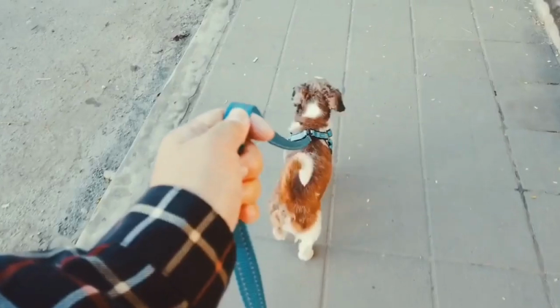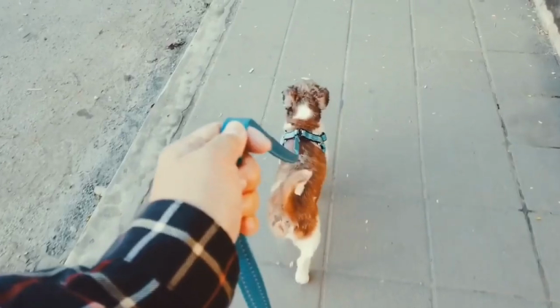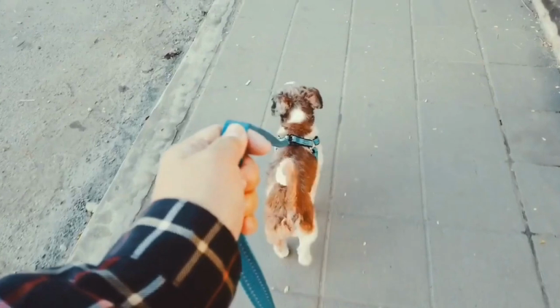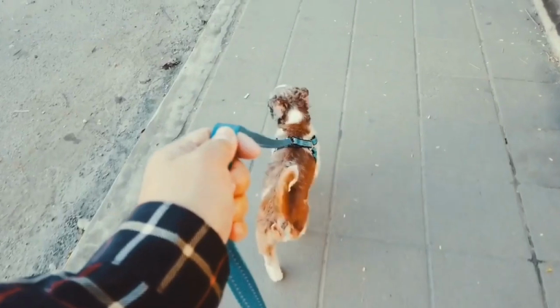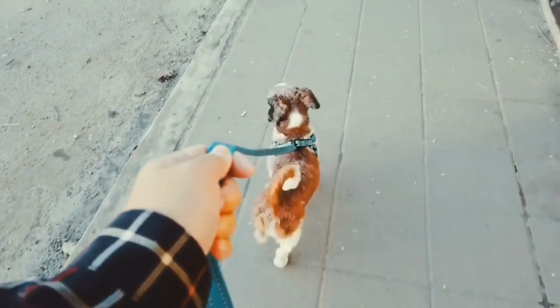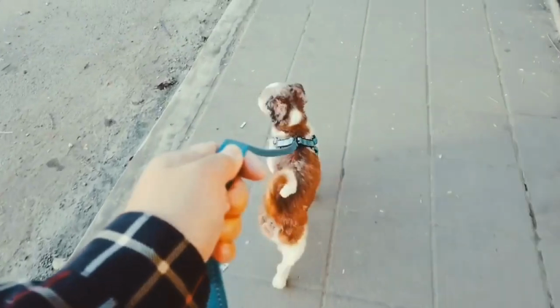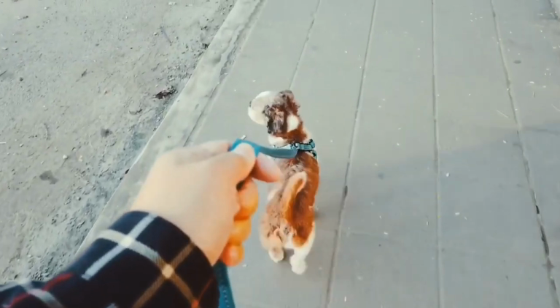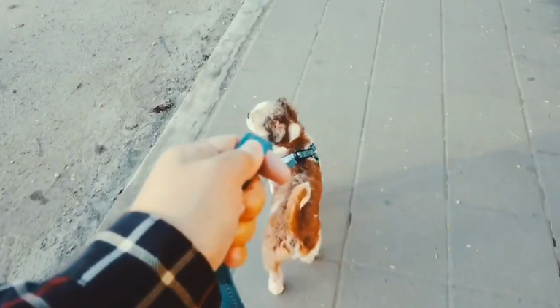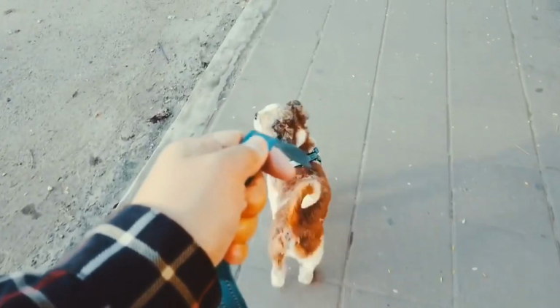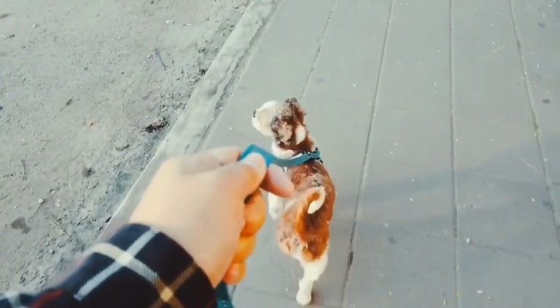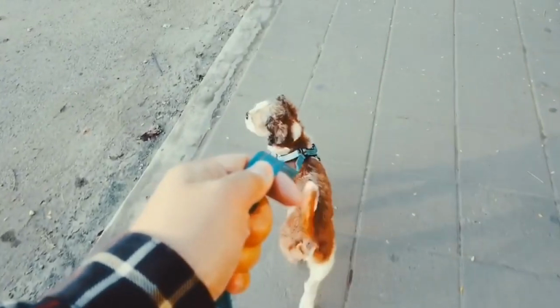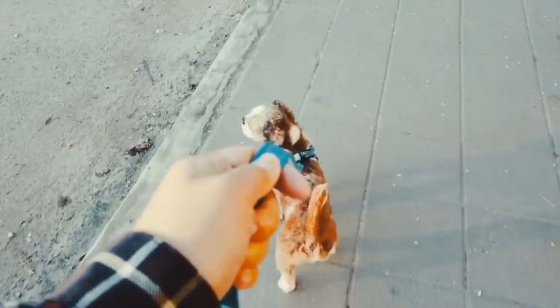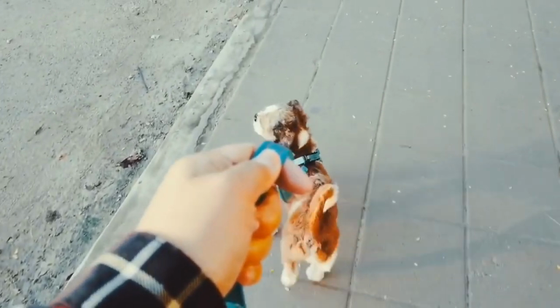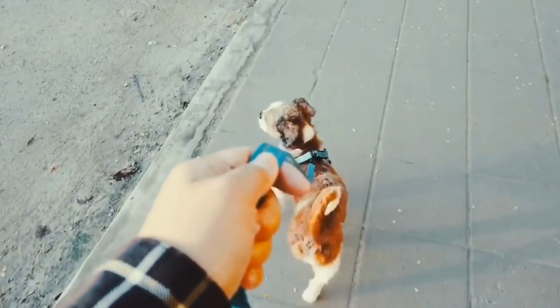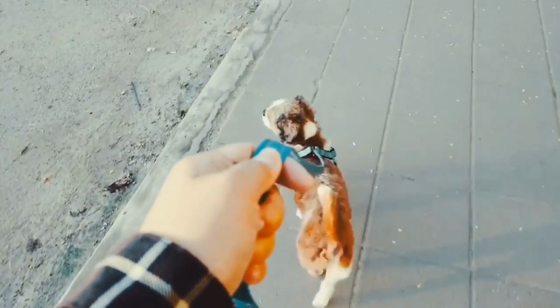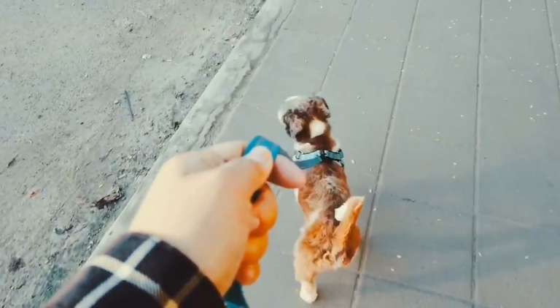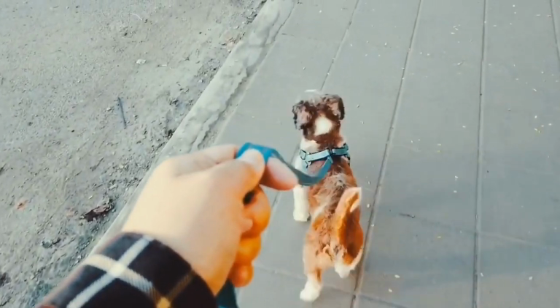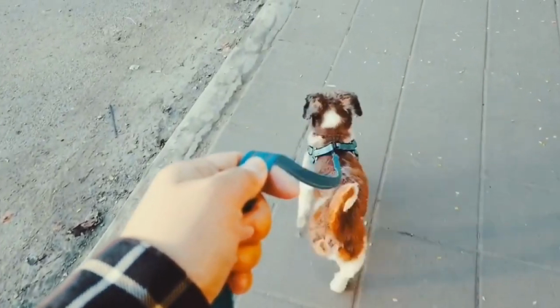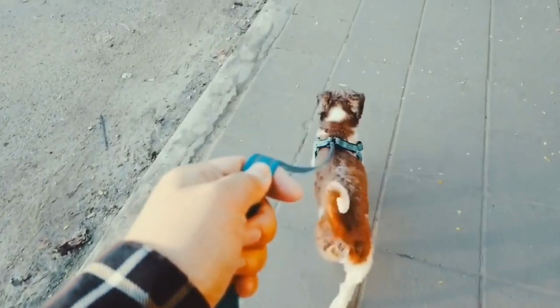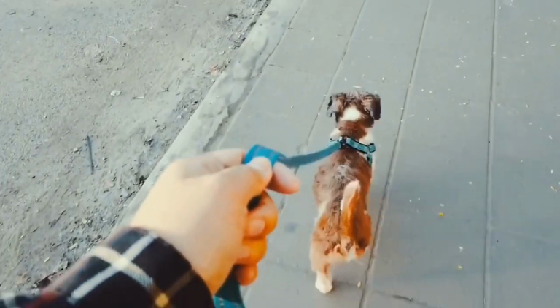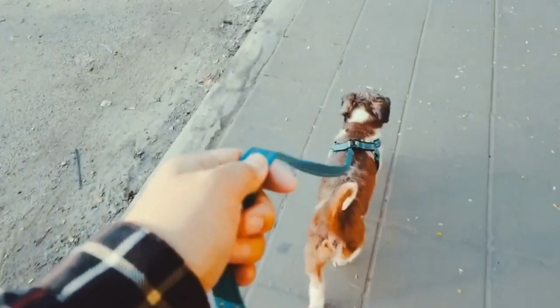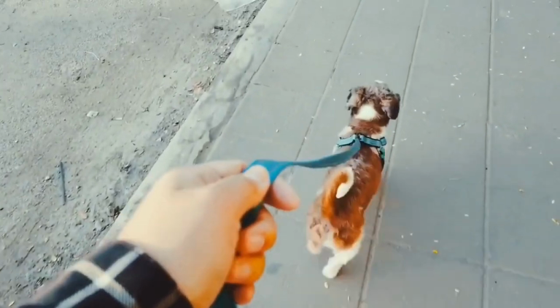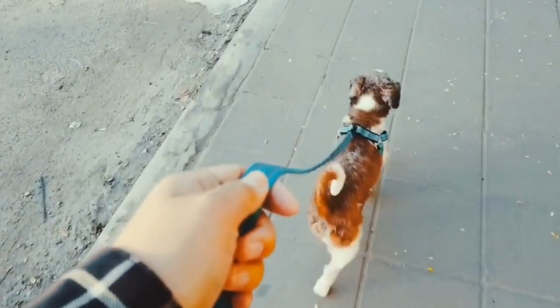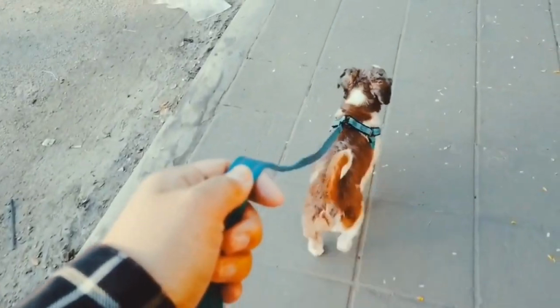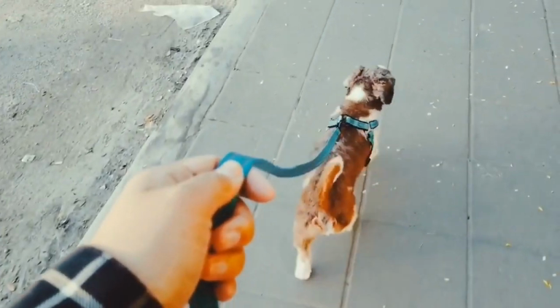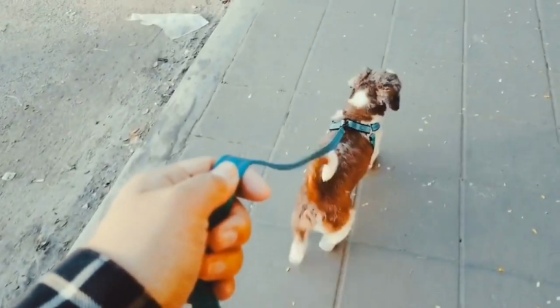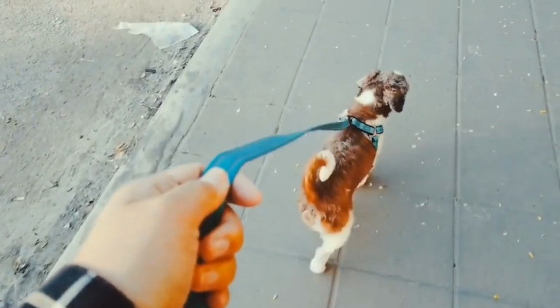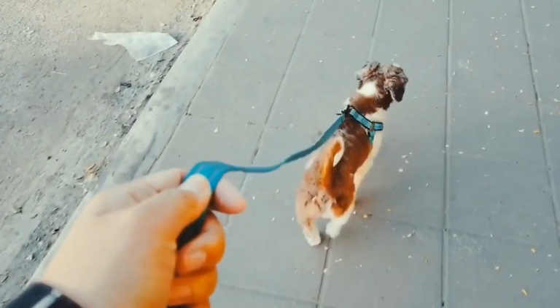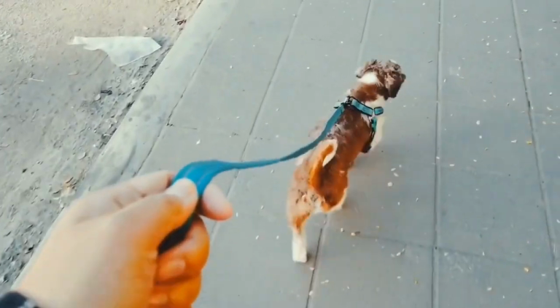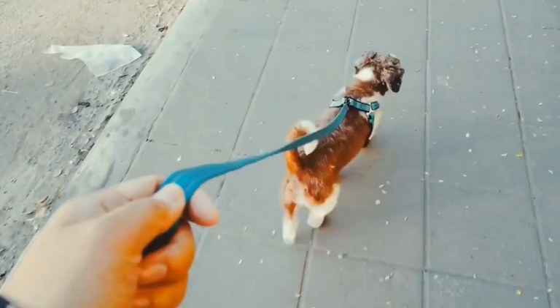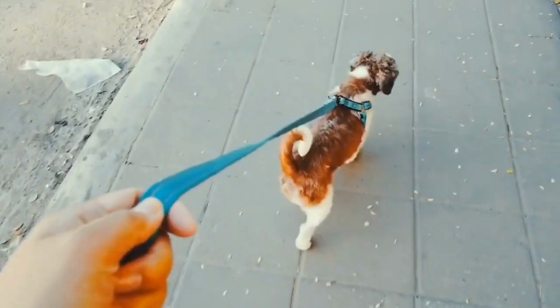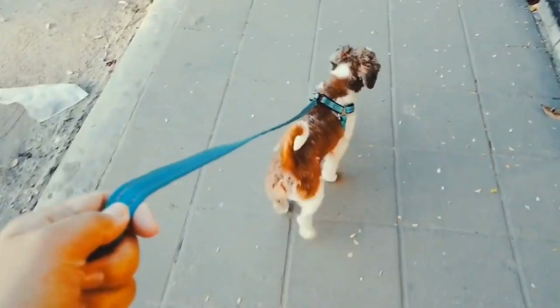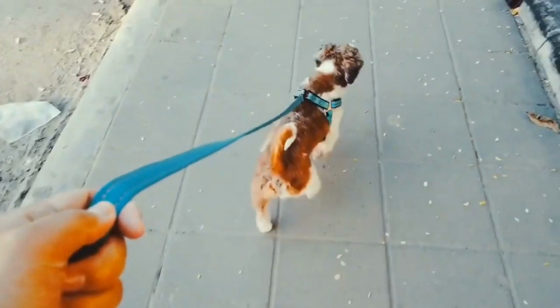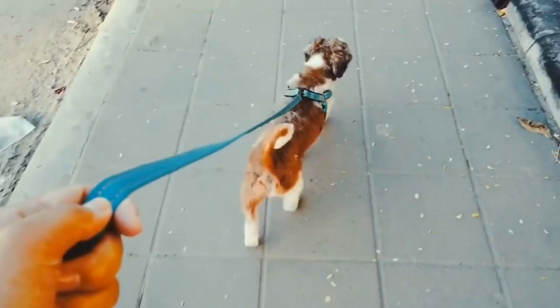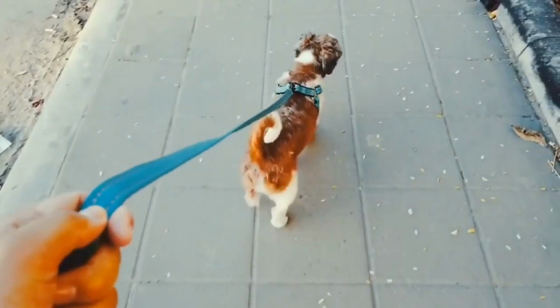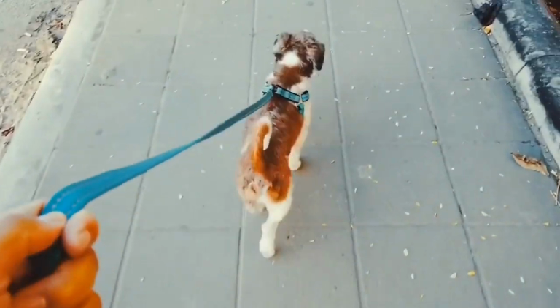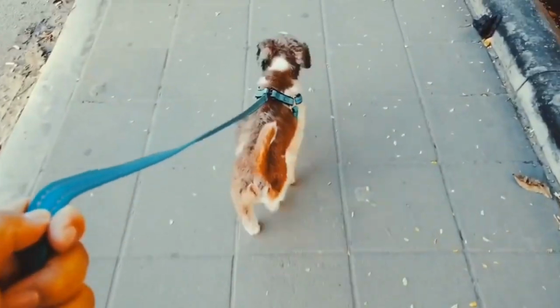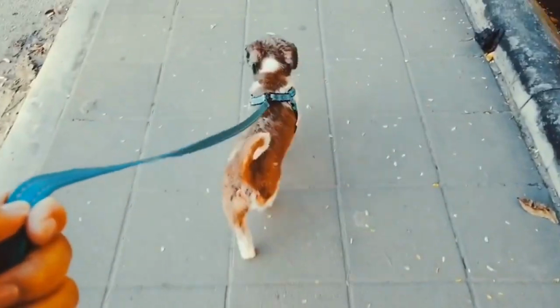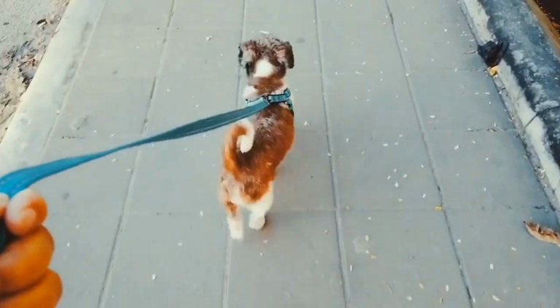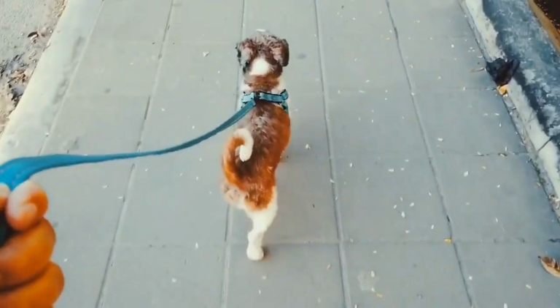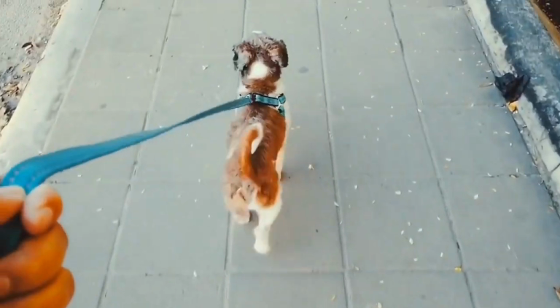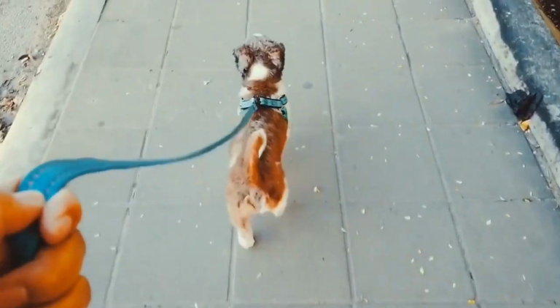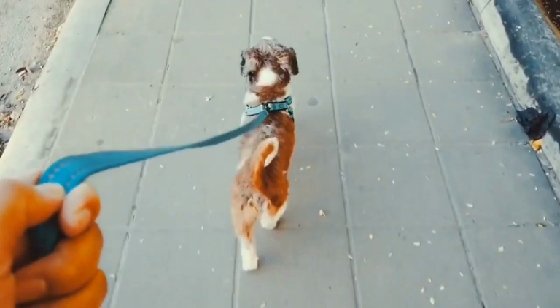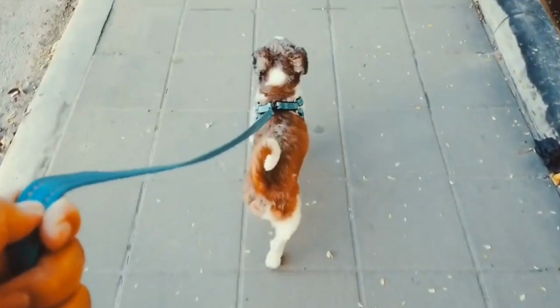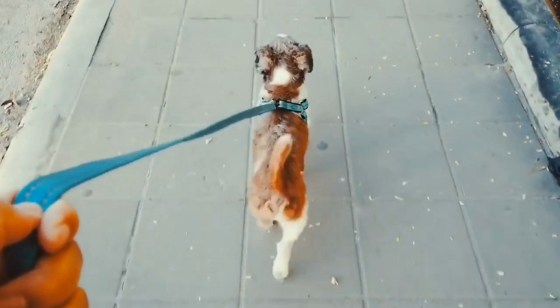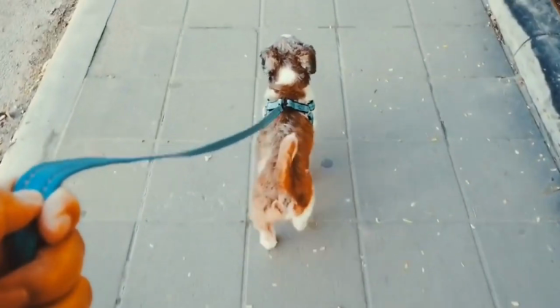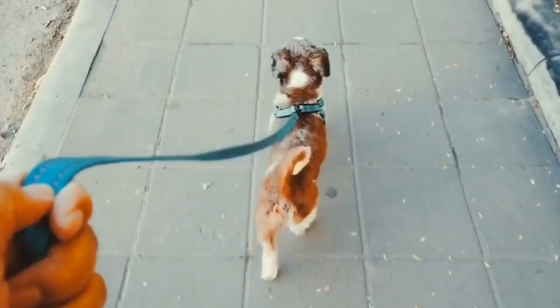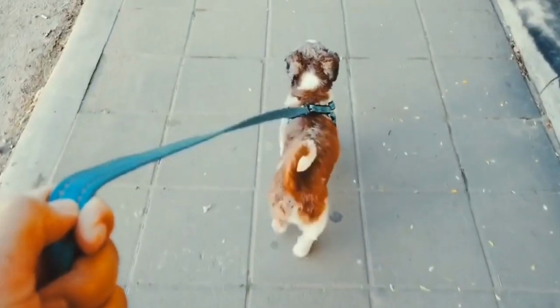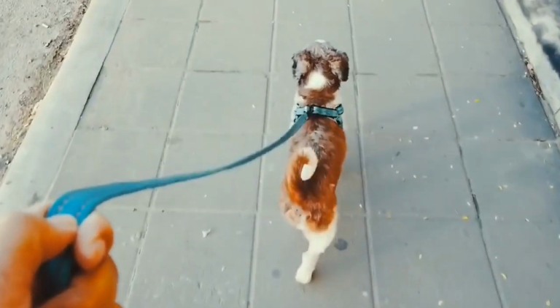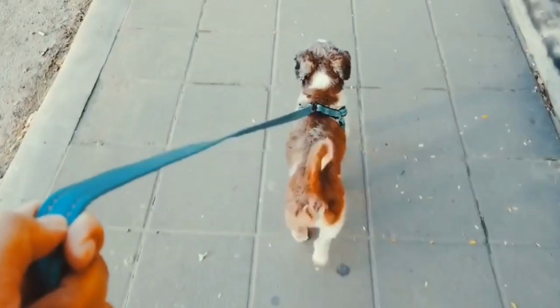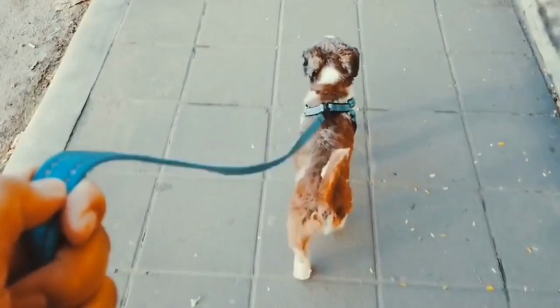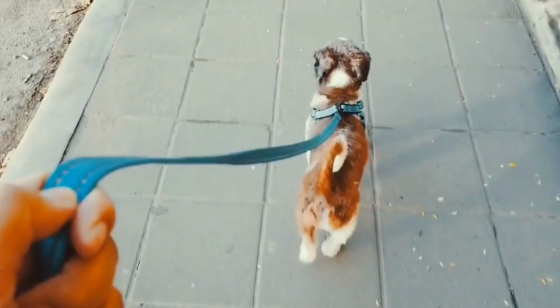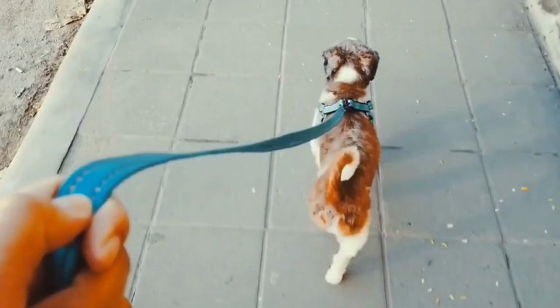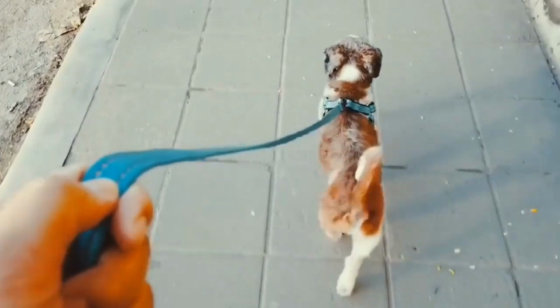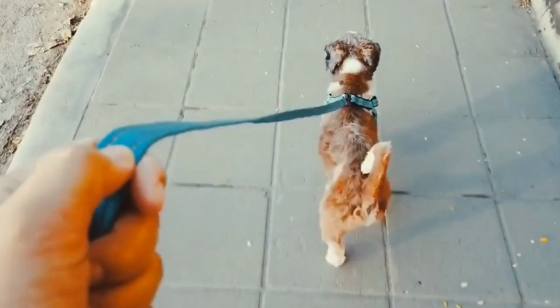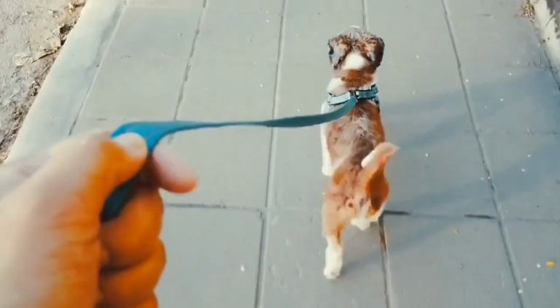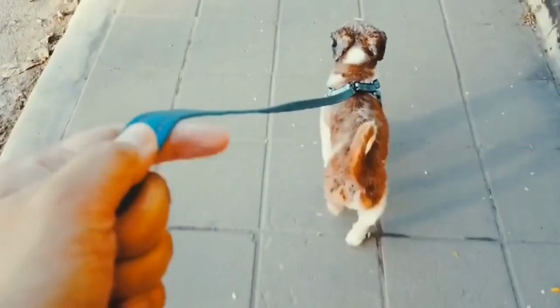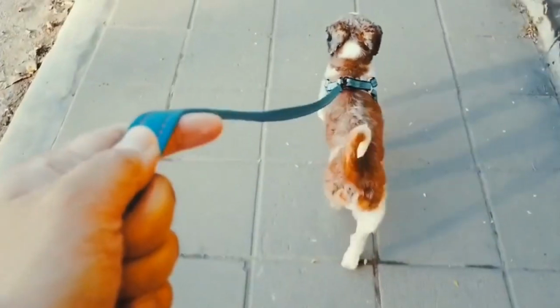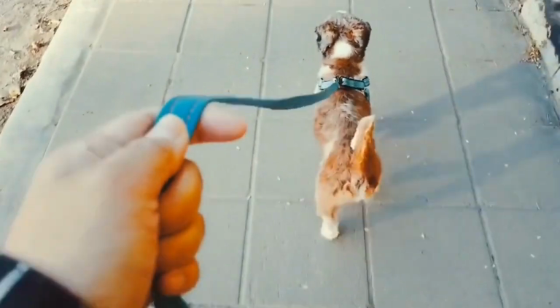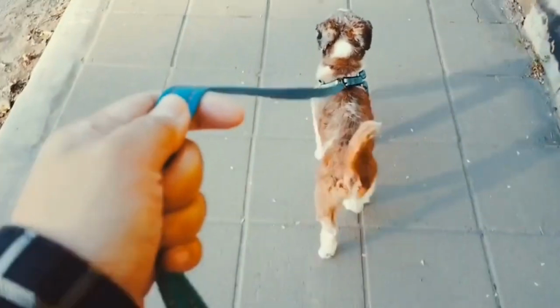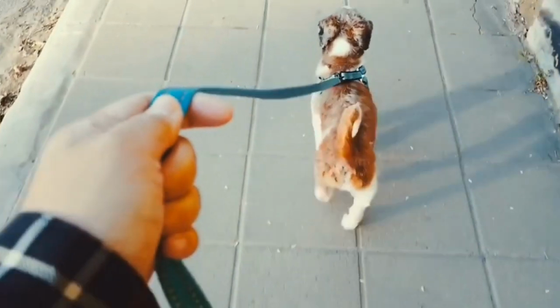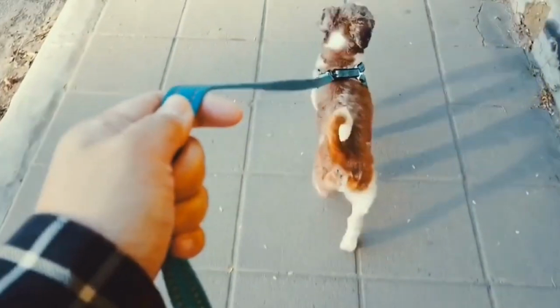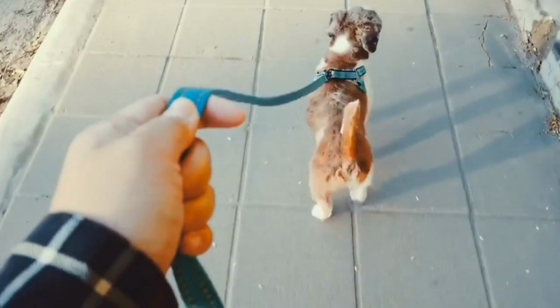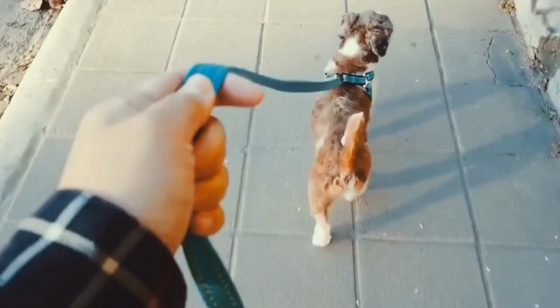Shih Tzus are prone to separation anxiety, so it's crucial to start training them from a young age to ensure they feel confident and secure.